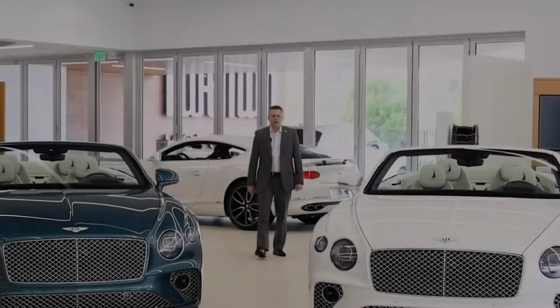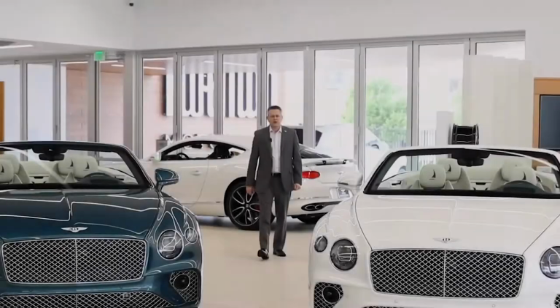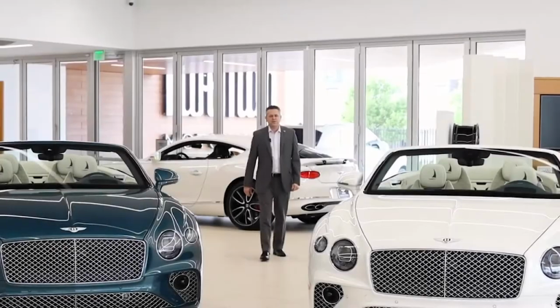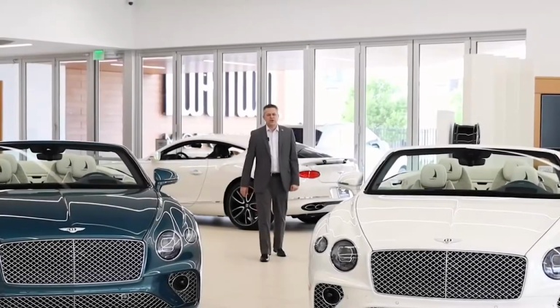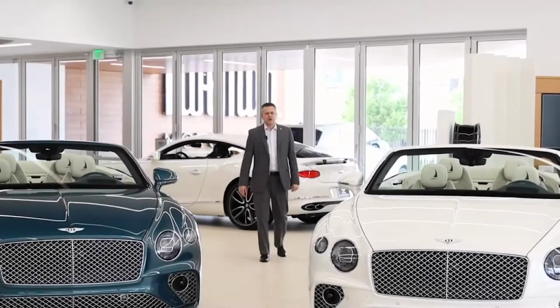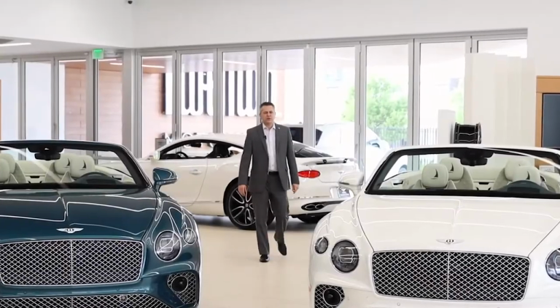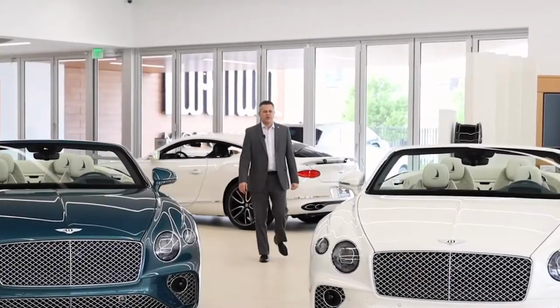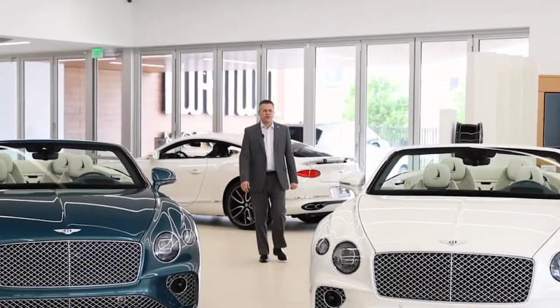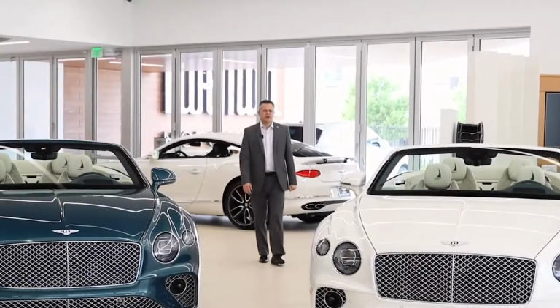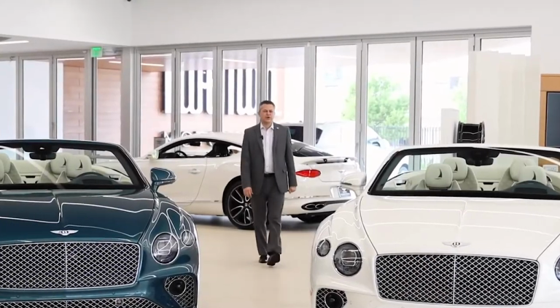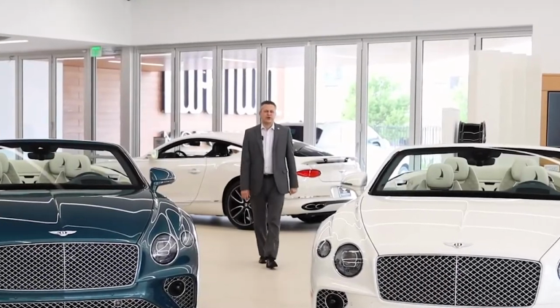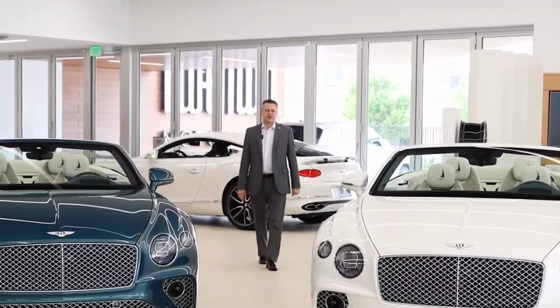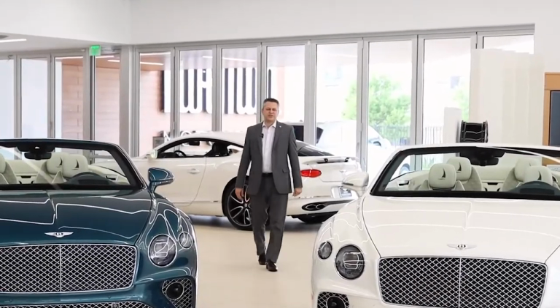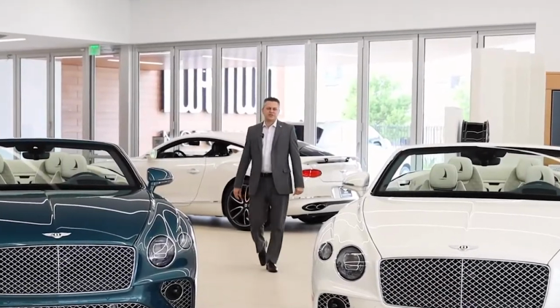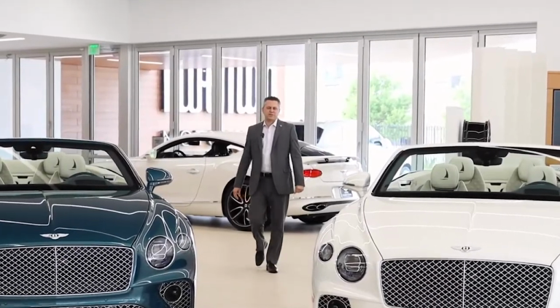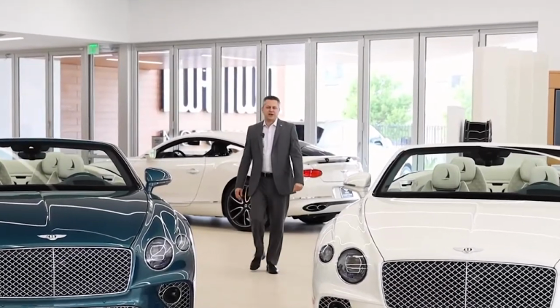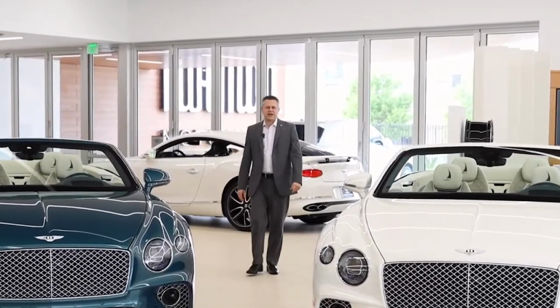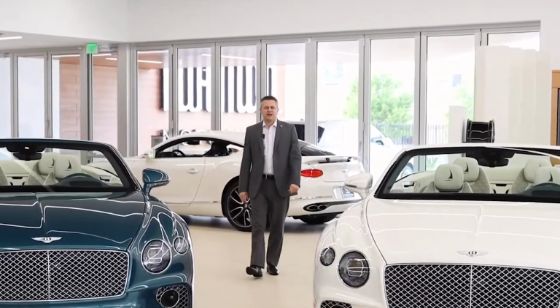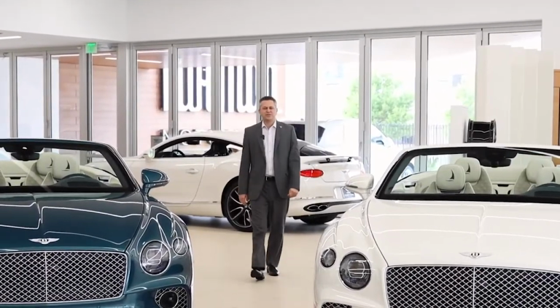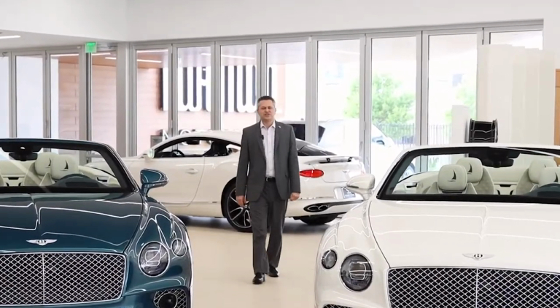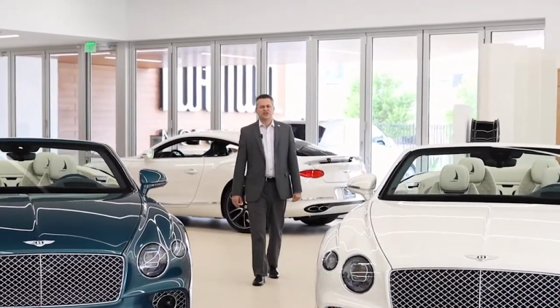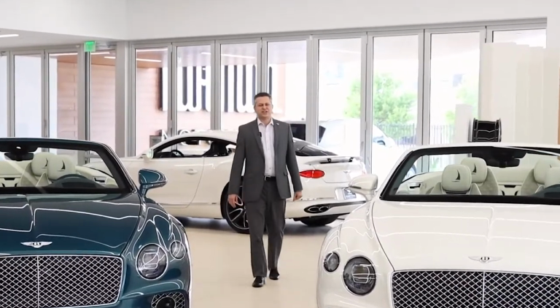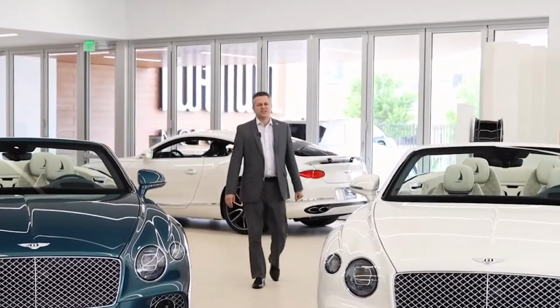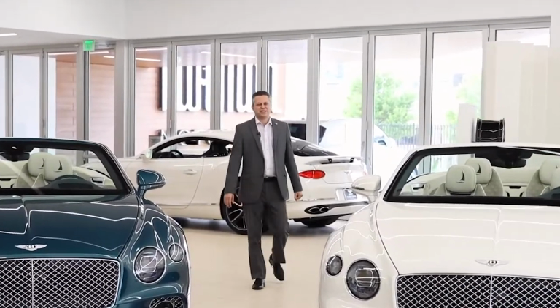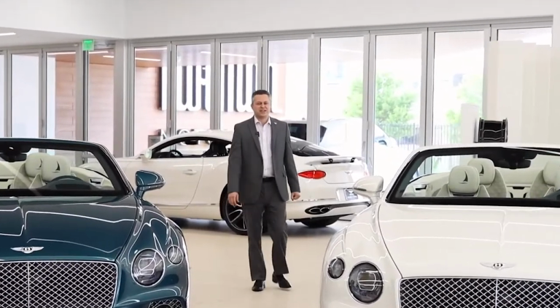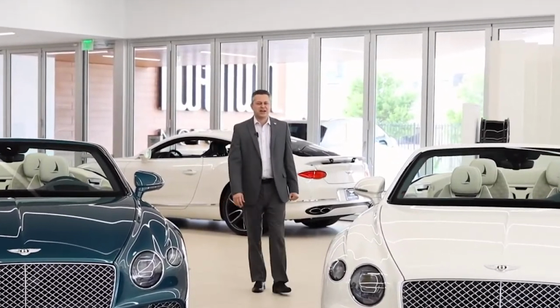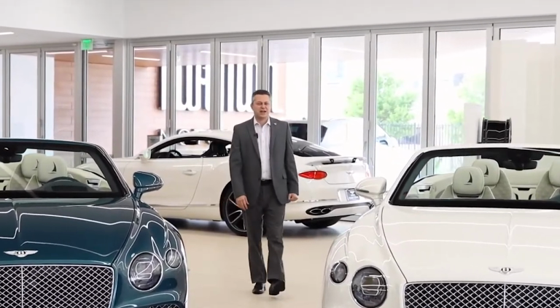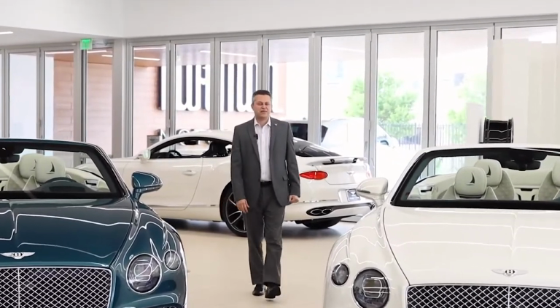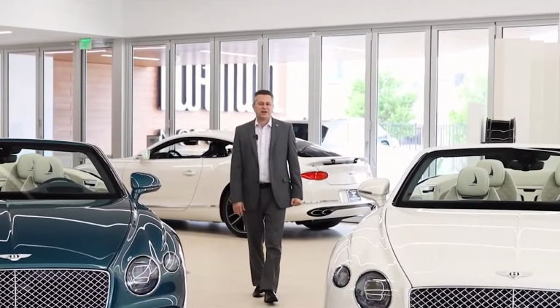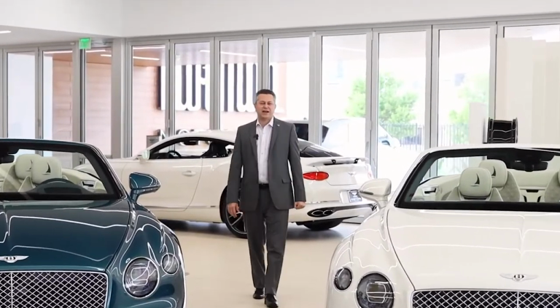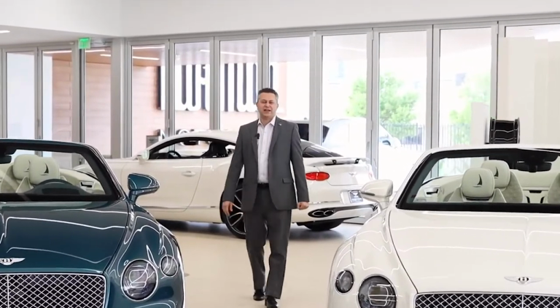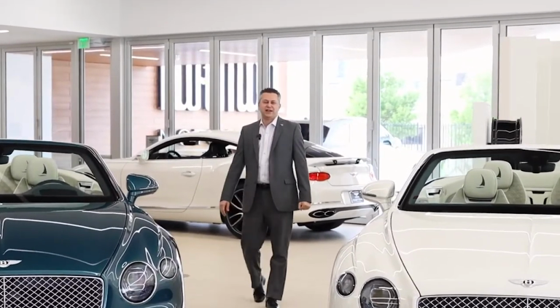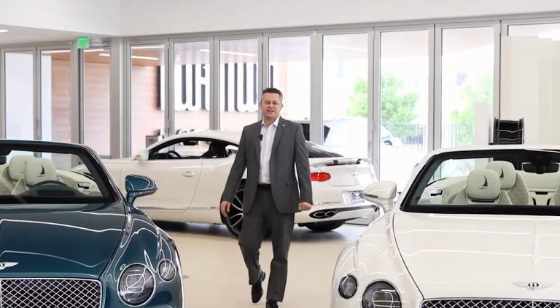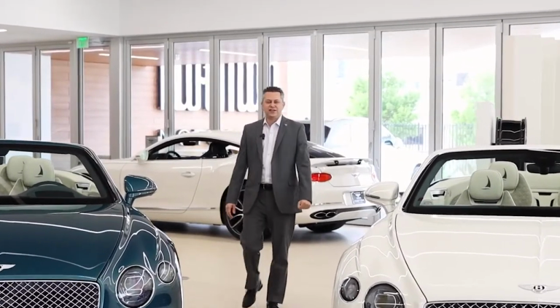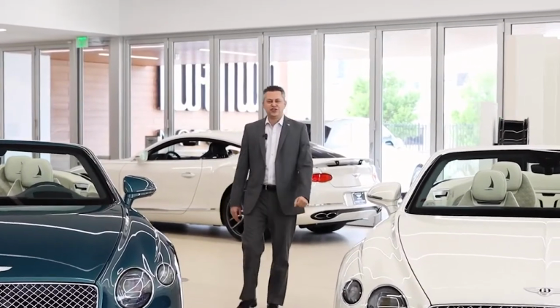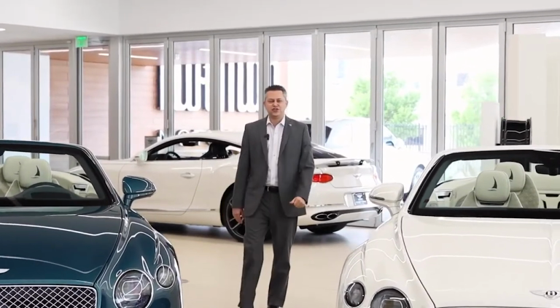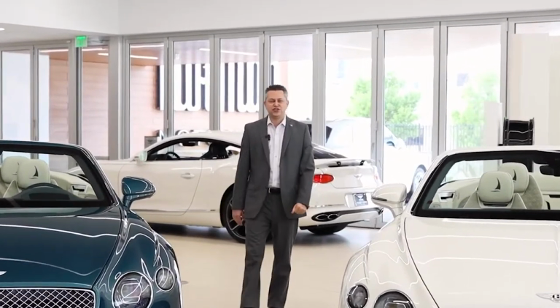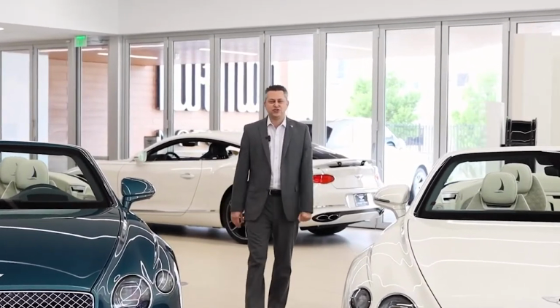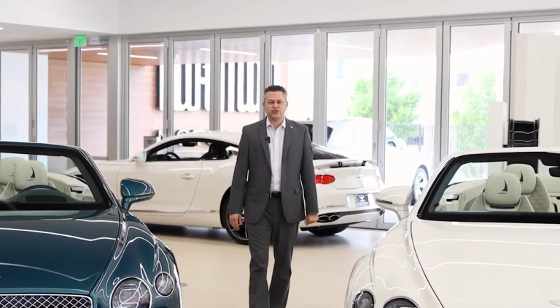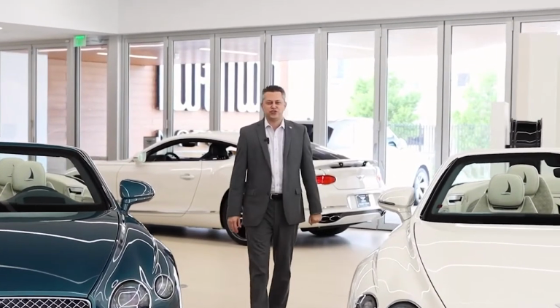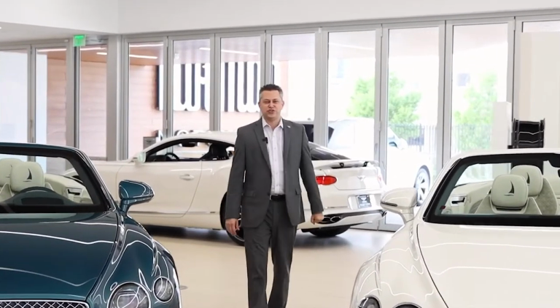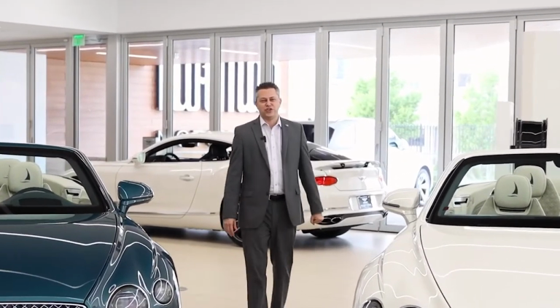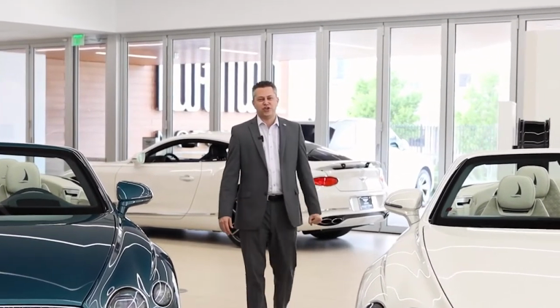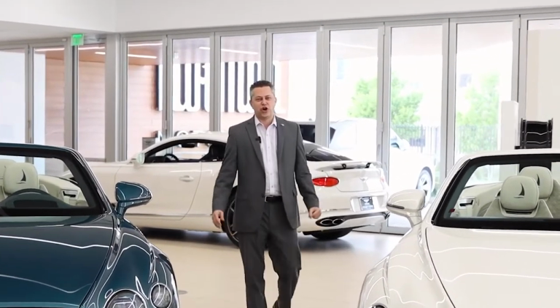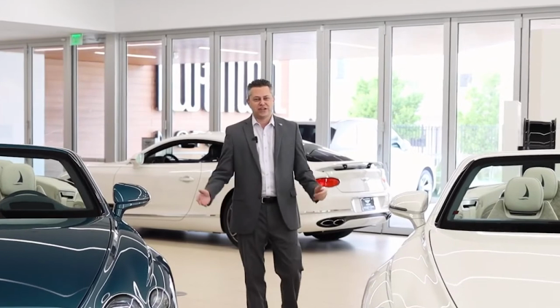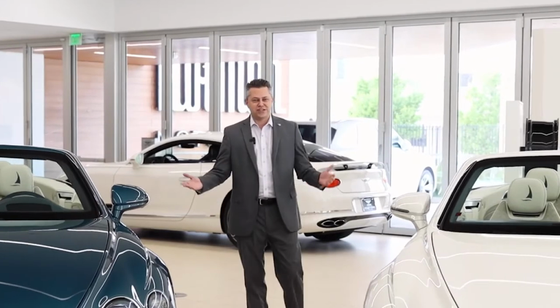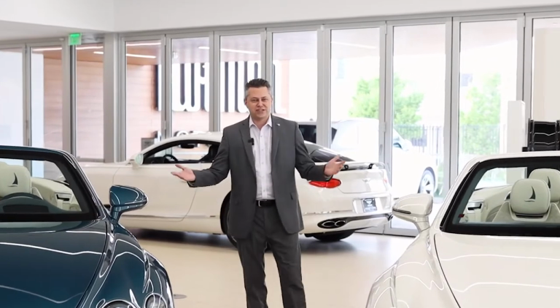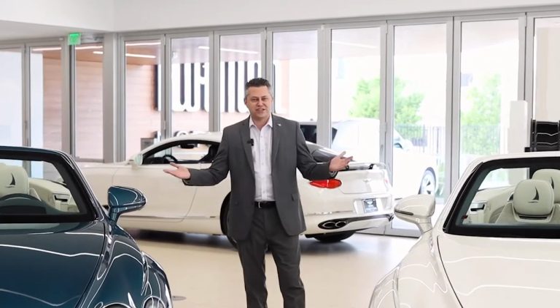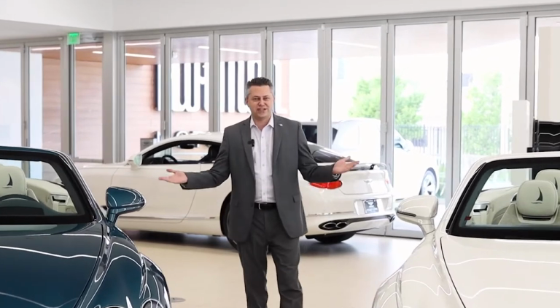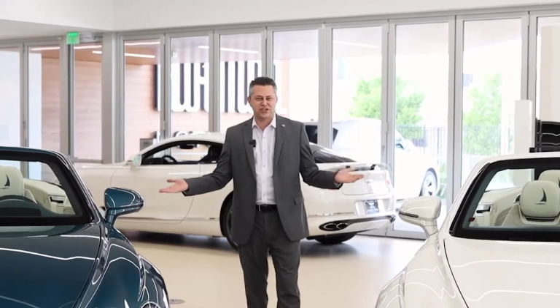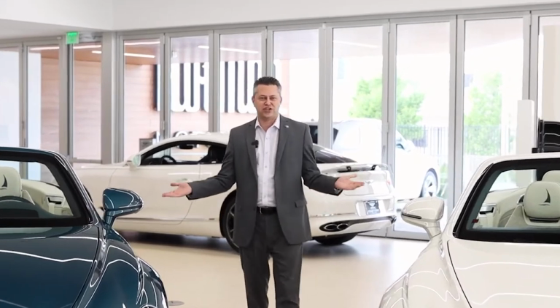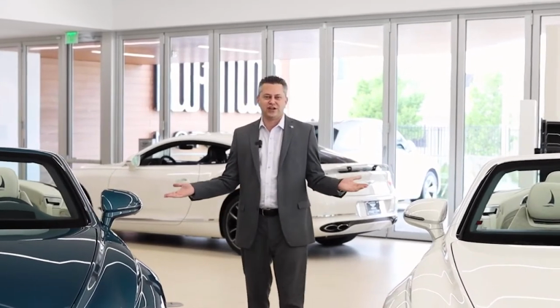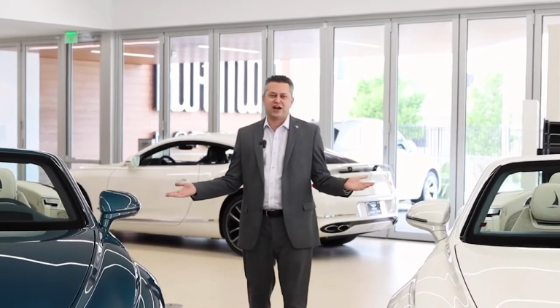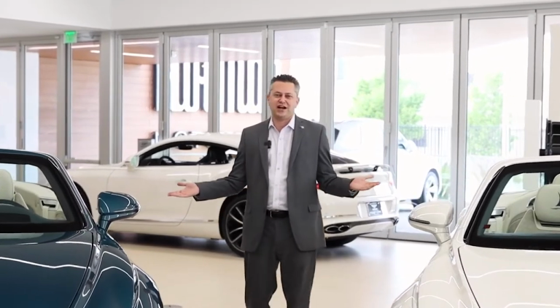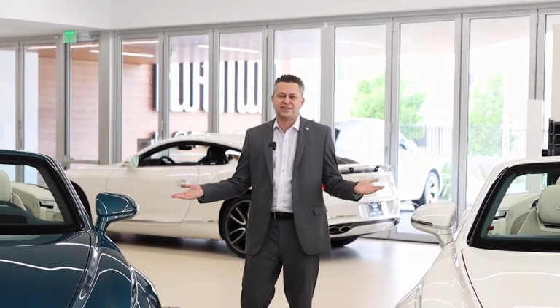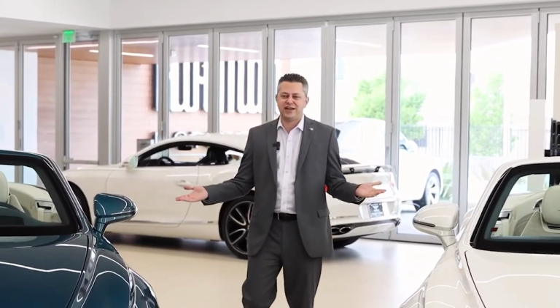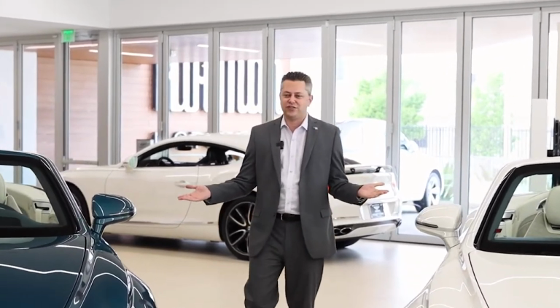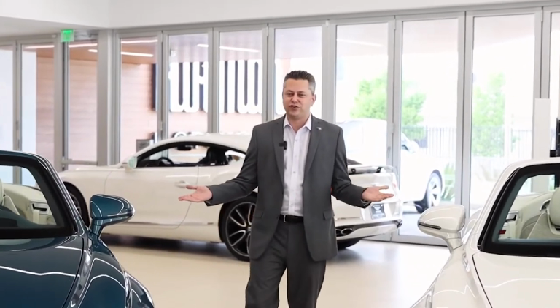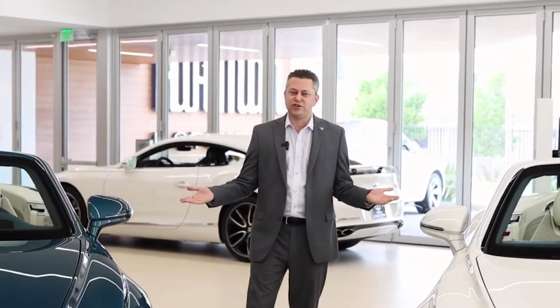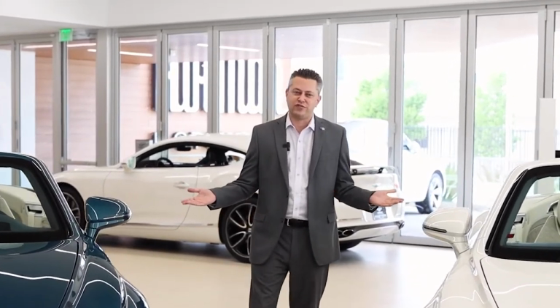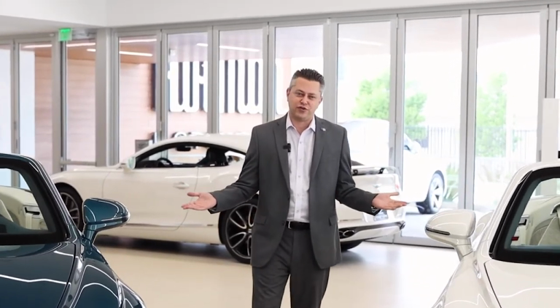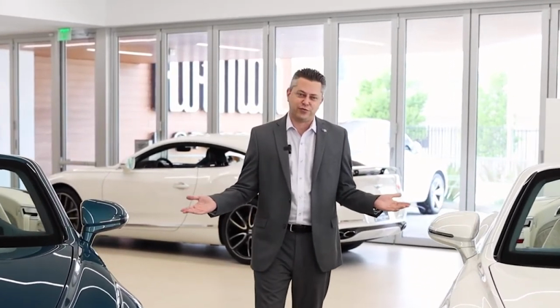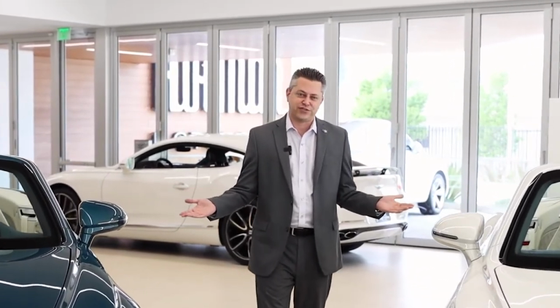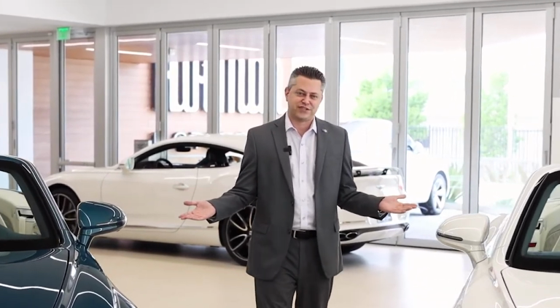Welcome to Holman Motorcars. My name is Jason Segev and I'd like to introduce you to the Nauticis Edition Continental Convertibles.